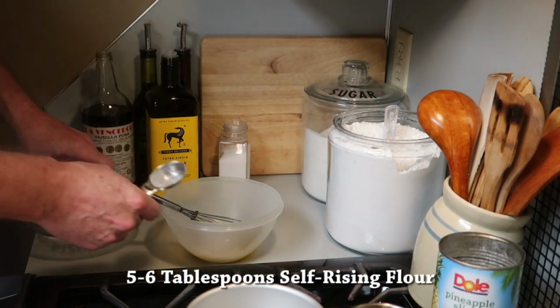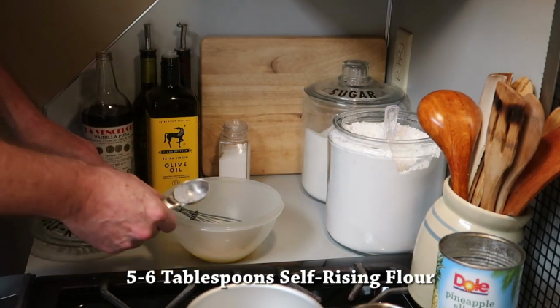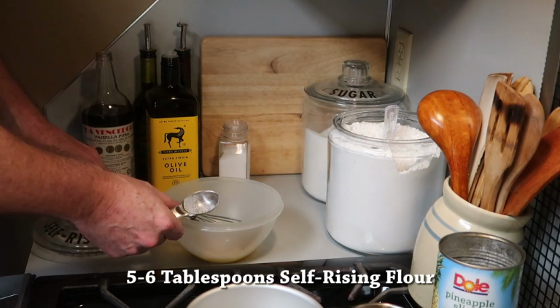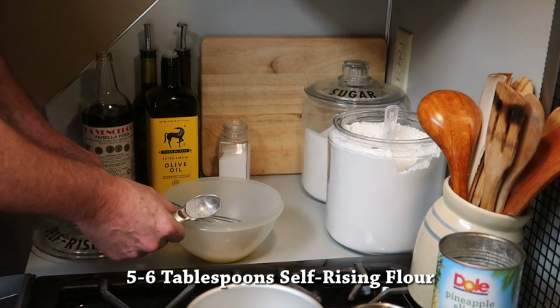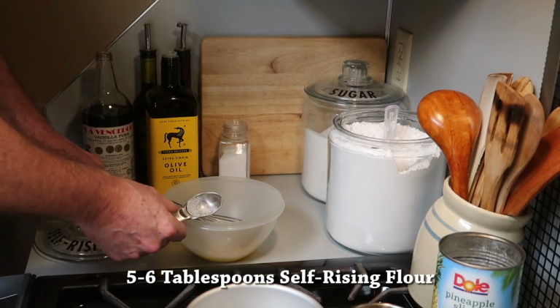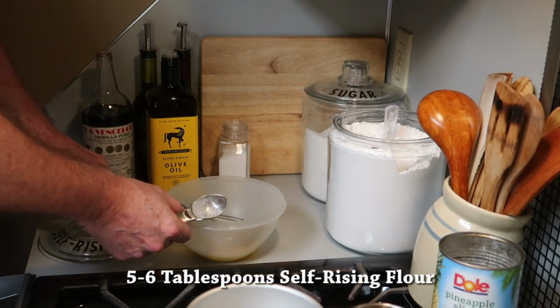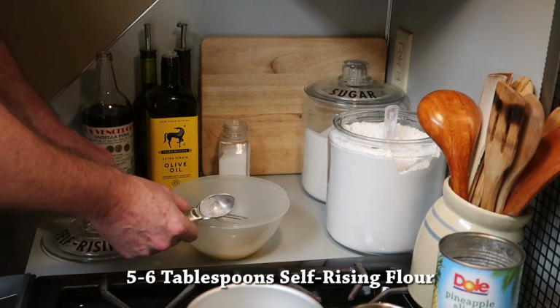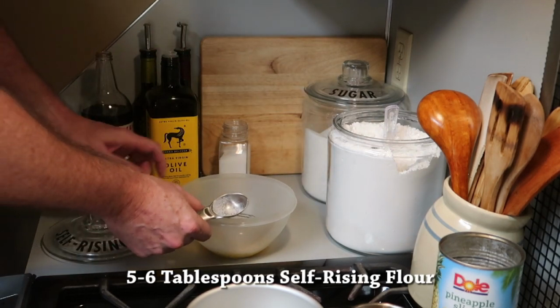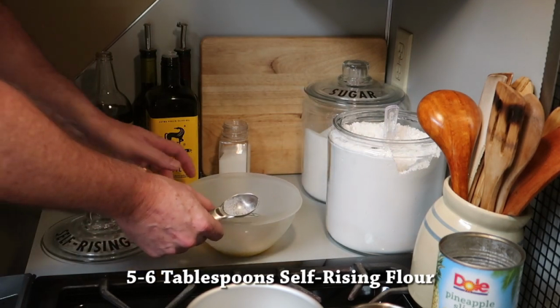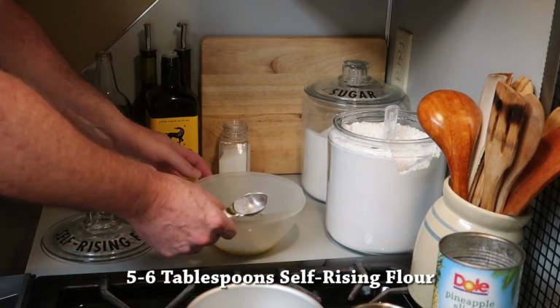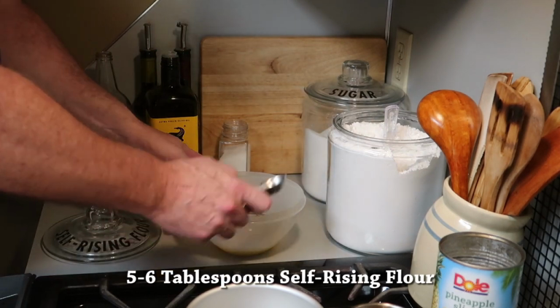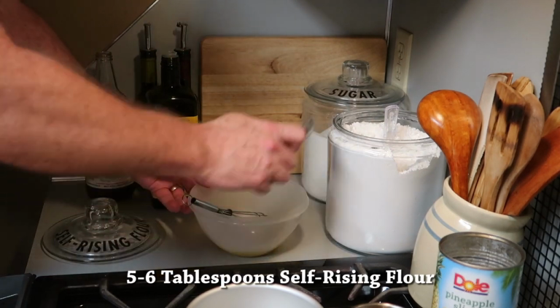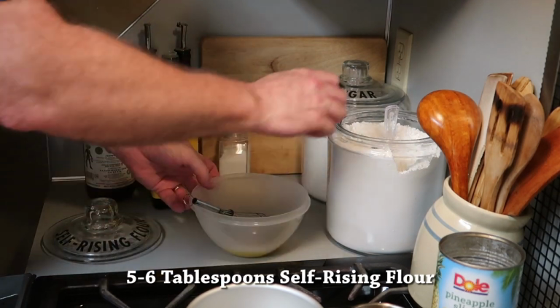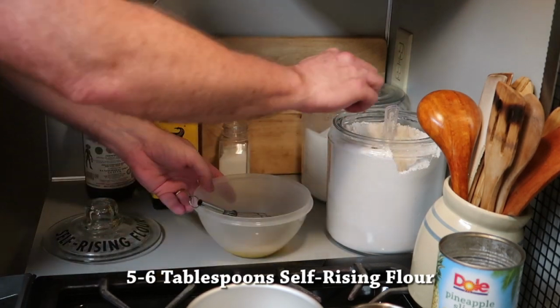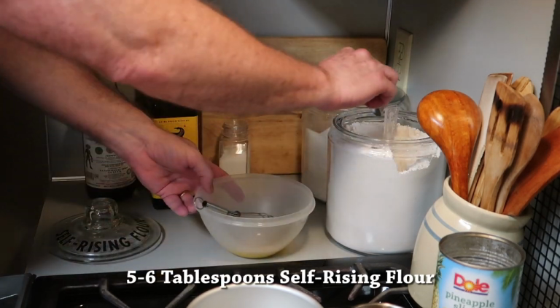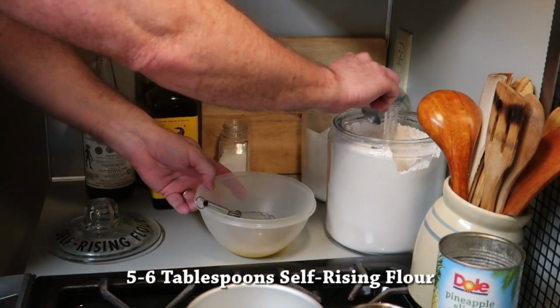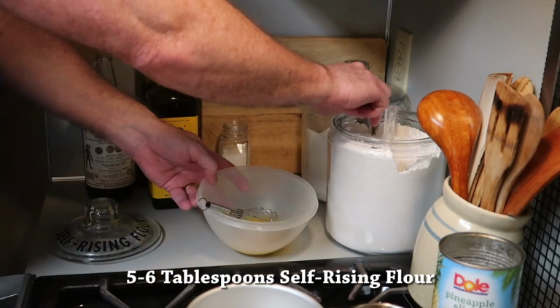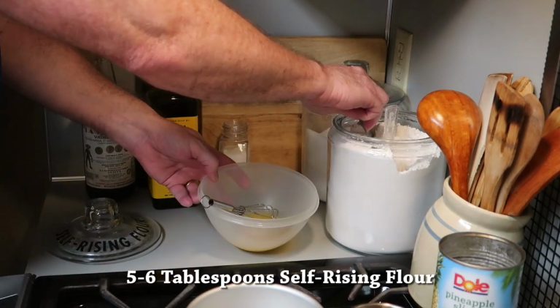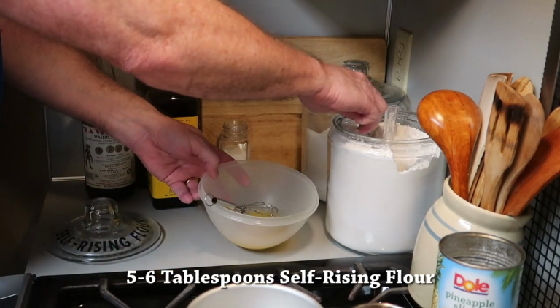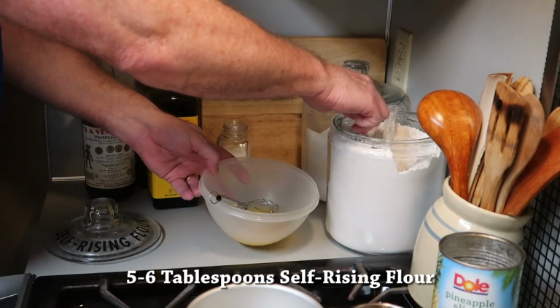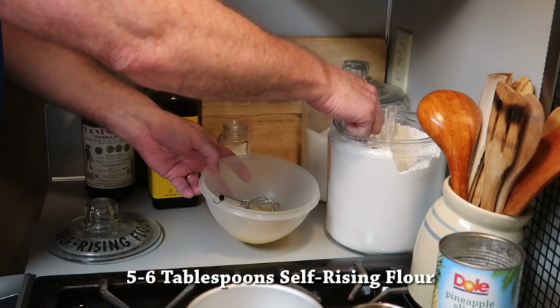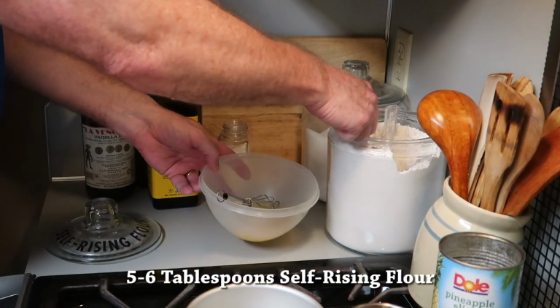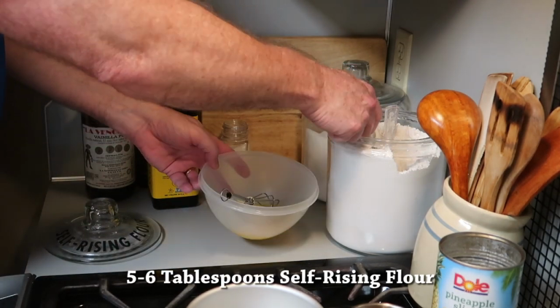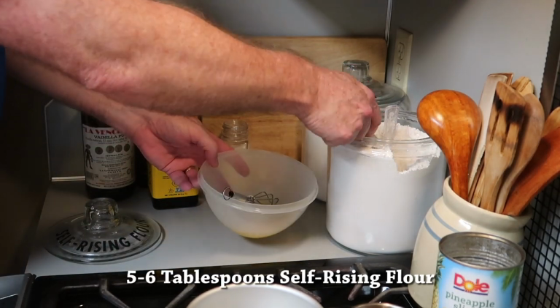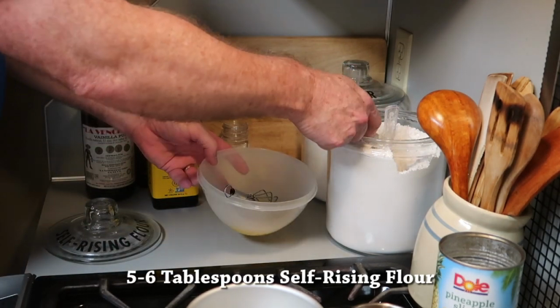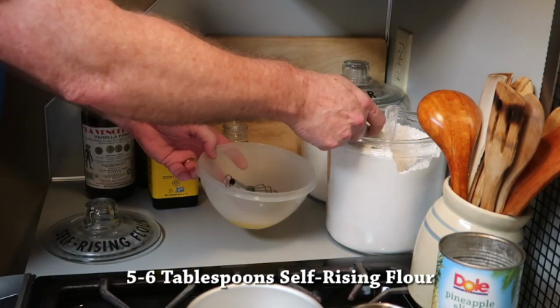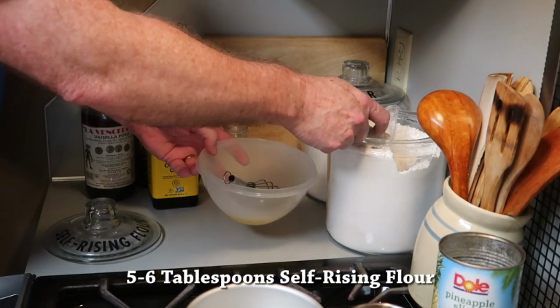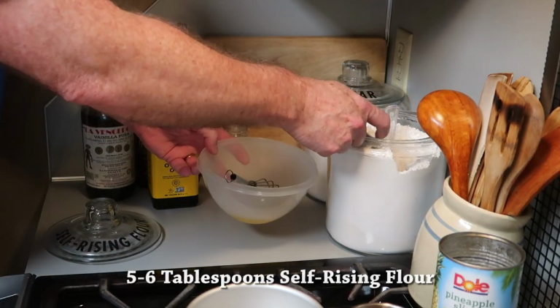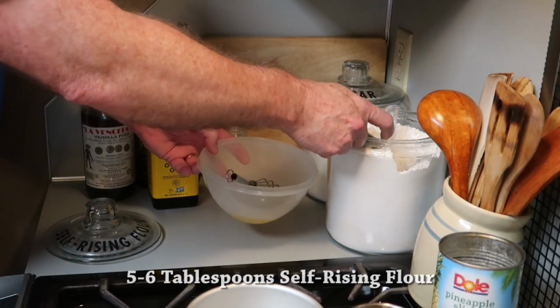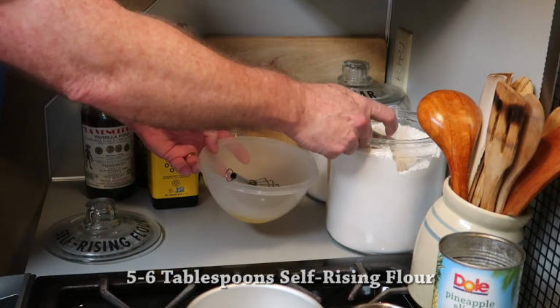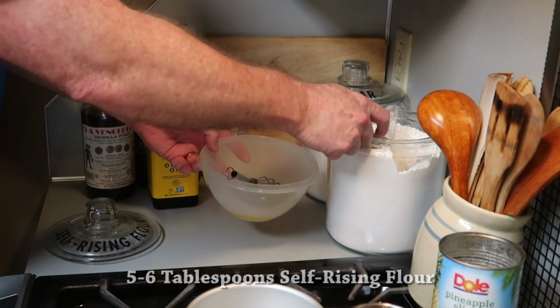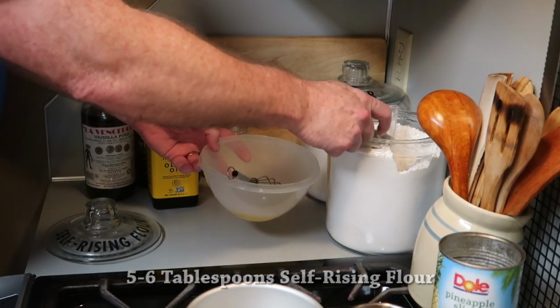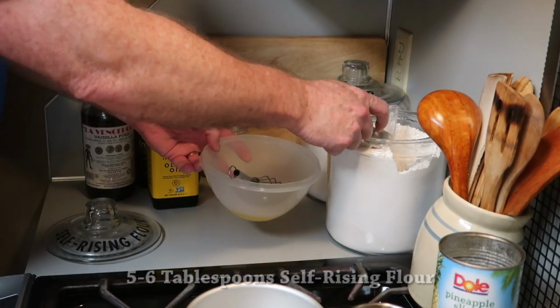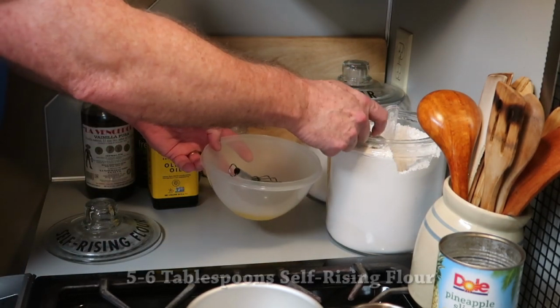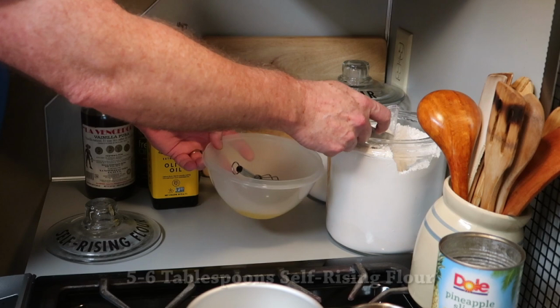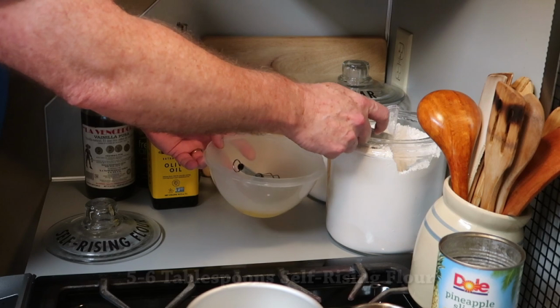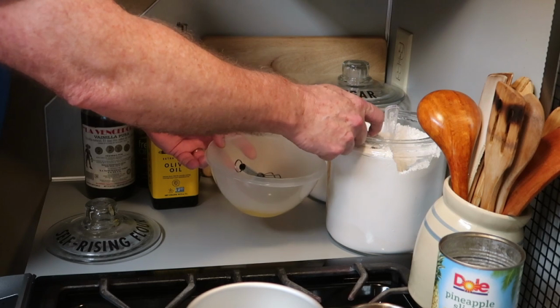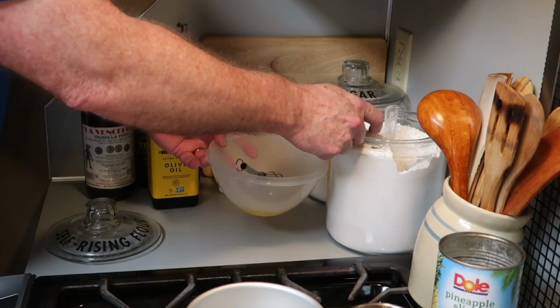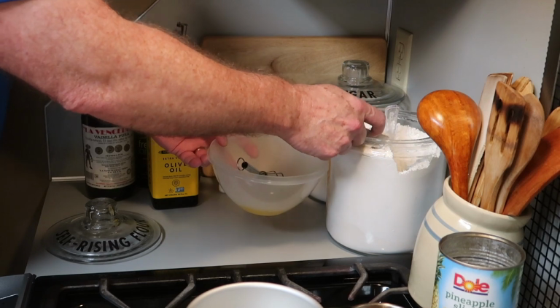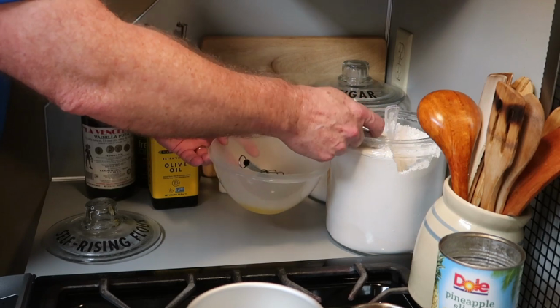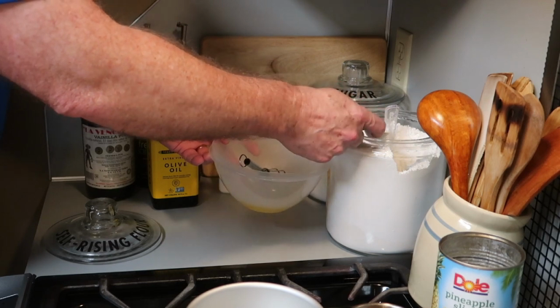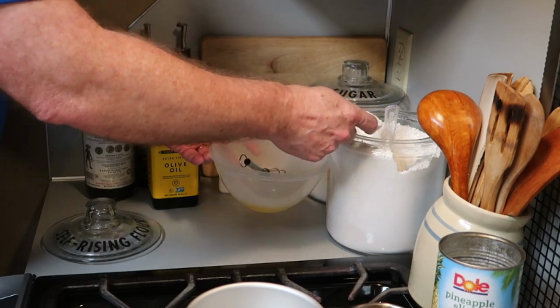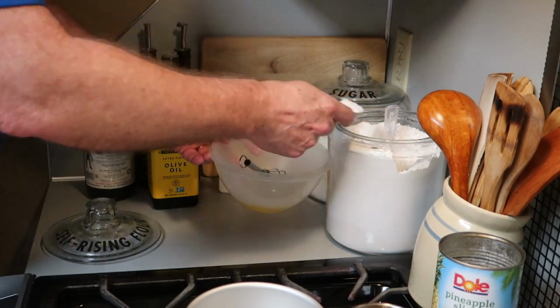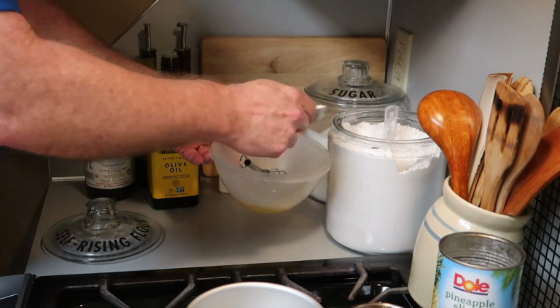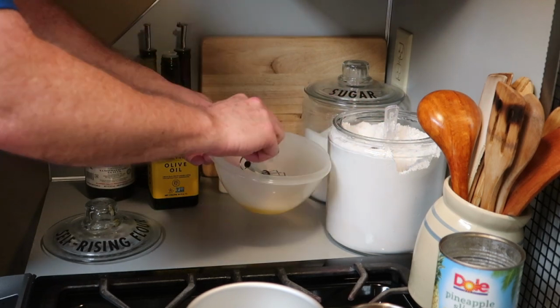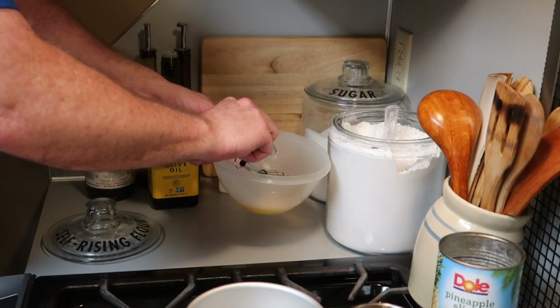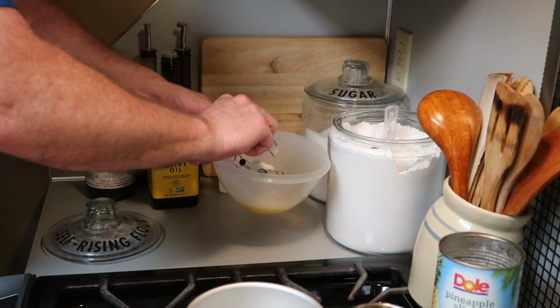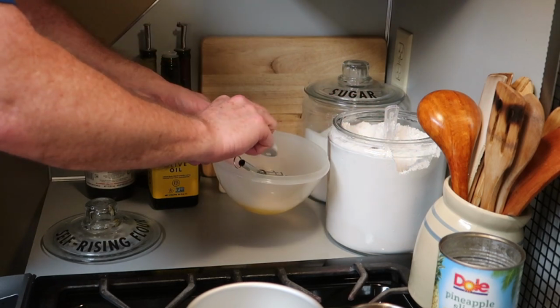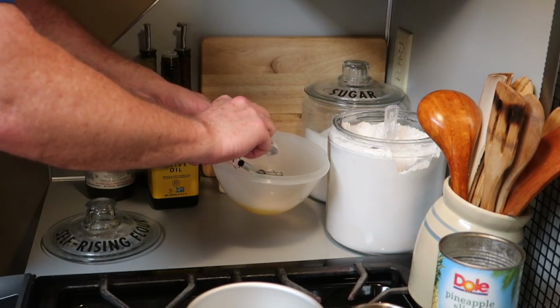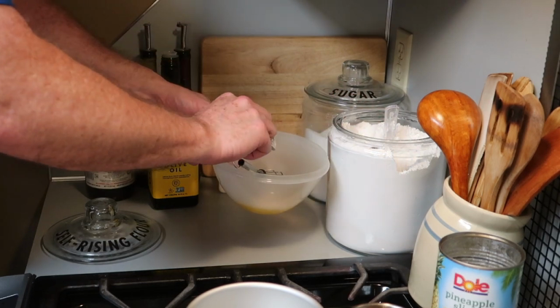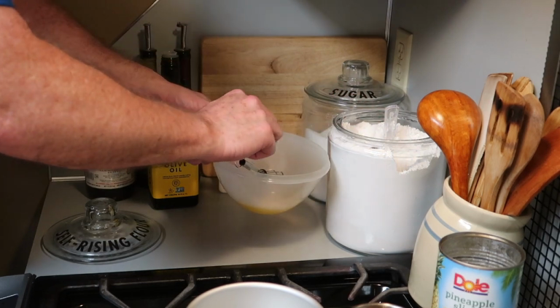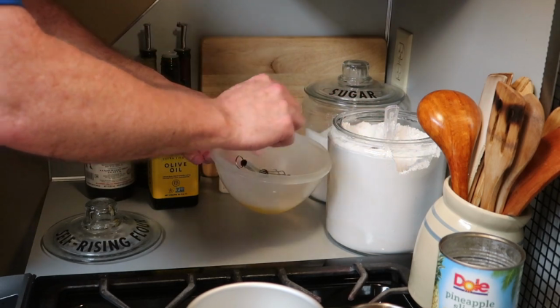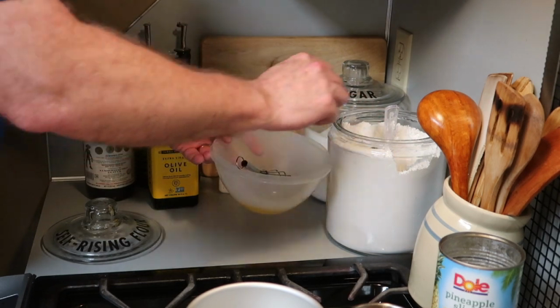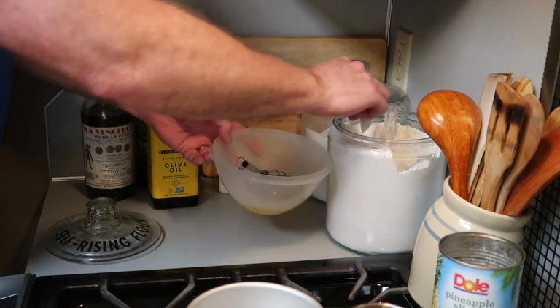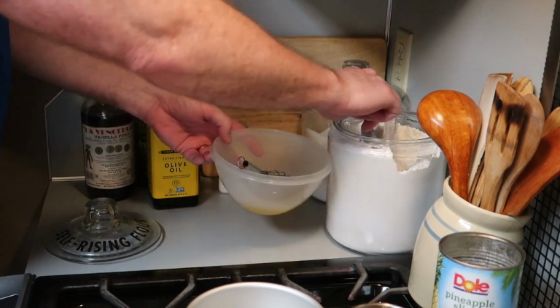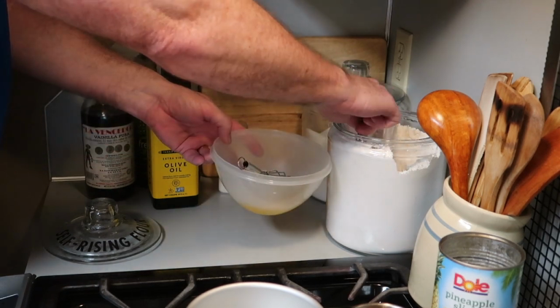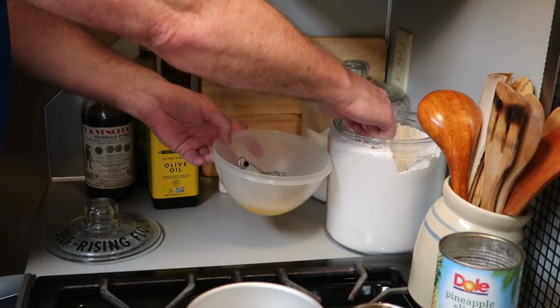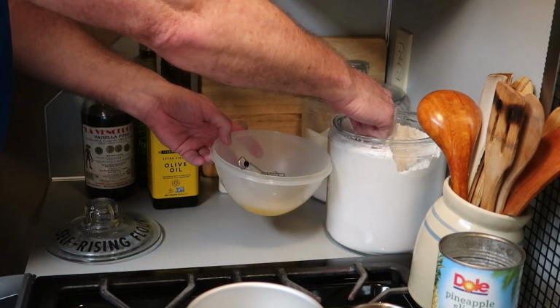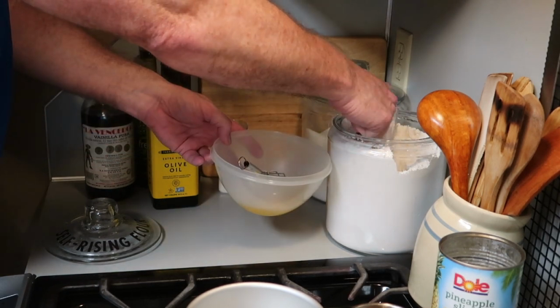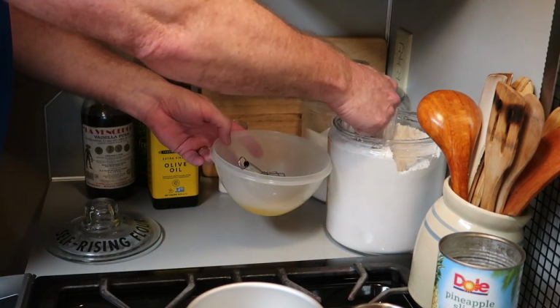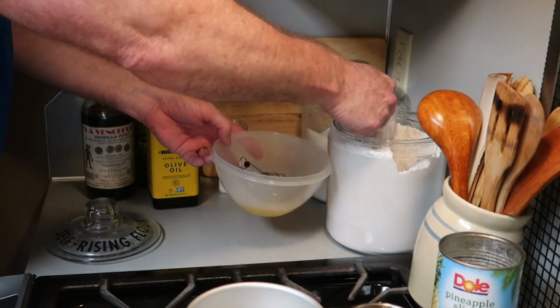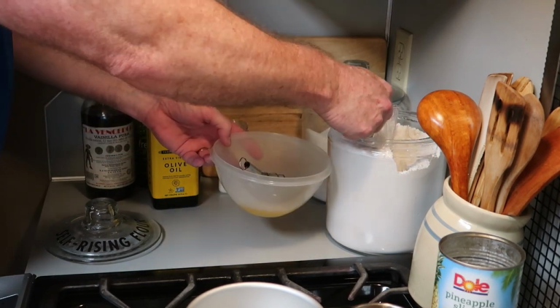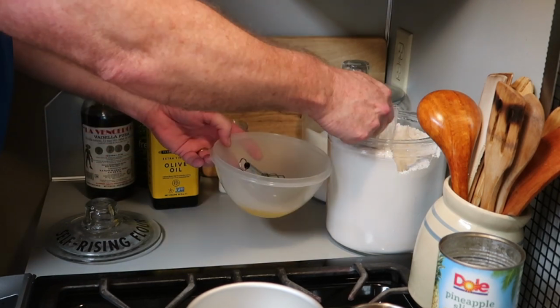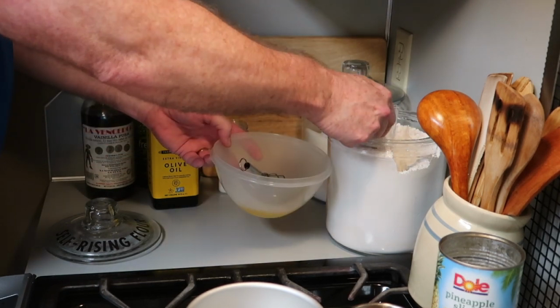You want to use five to six tablespoons of flour. You'll just have to decide after you mix it — if it looks too thin, add a bit more.